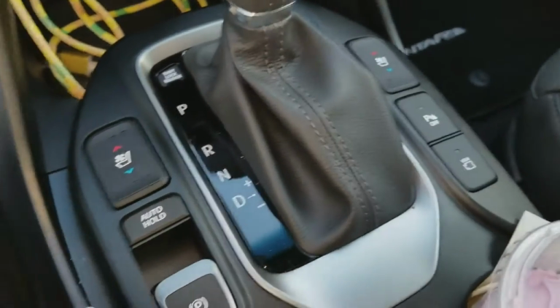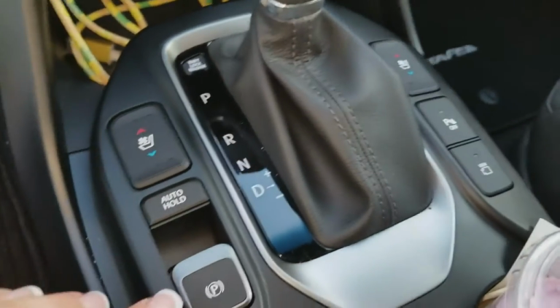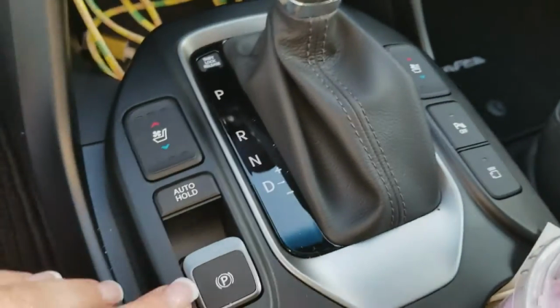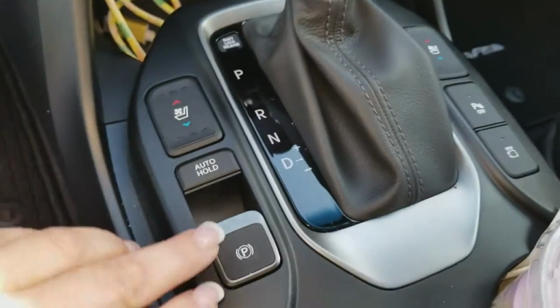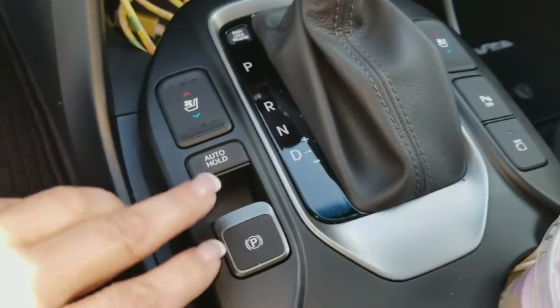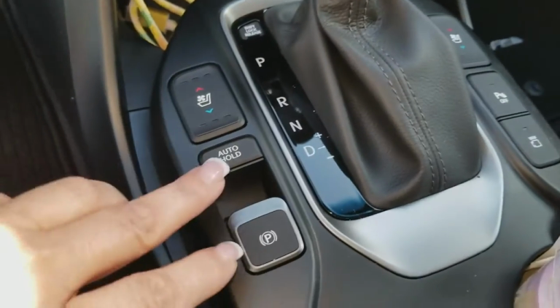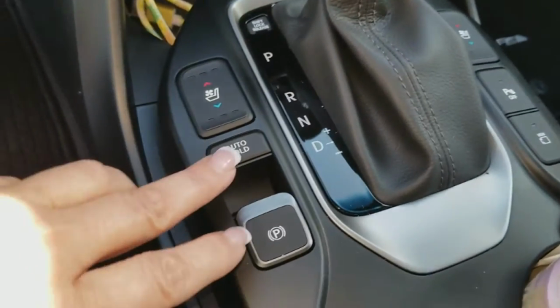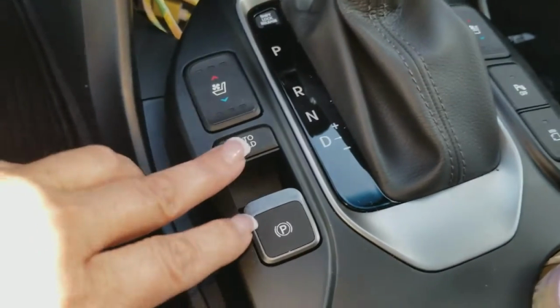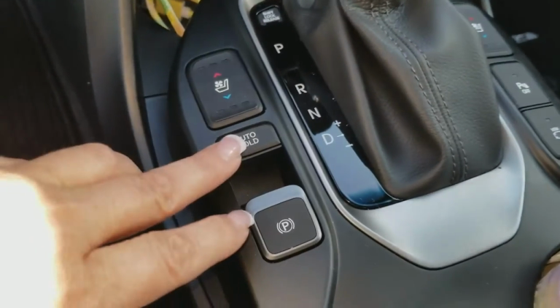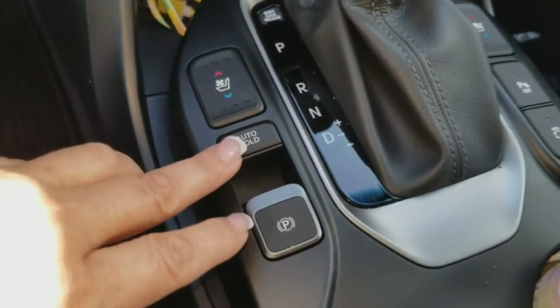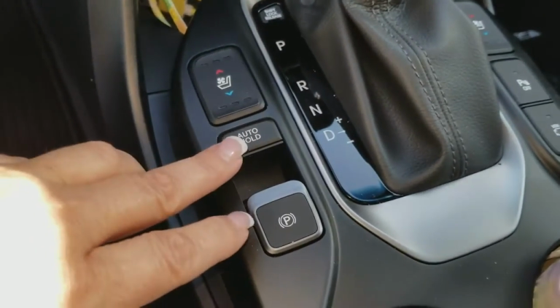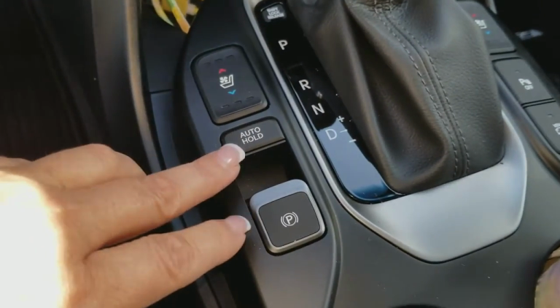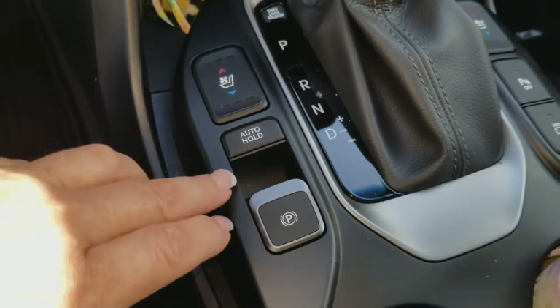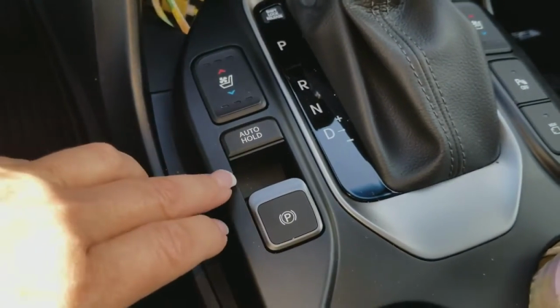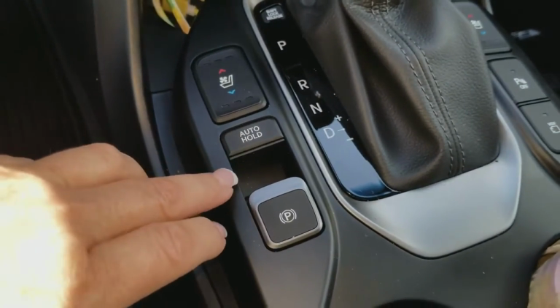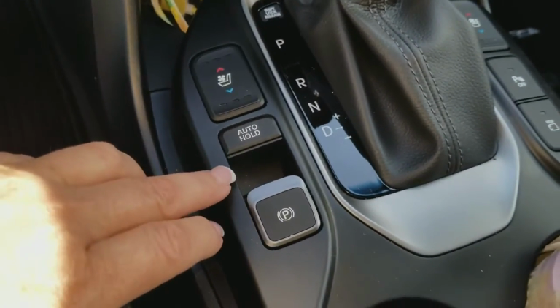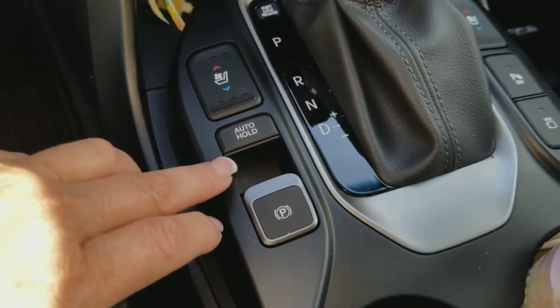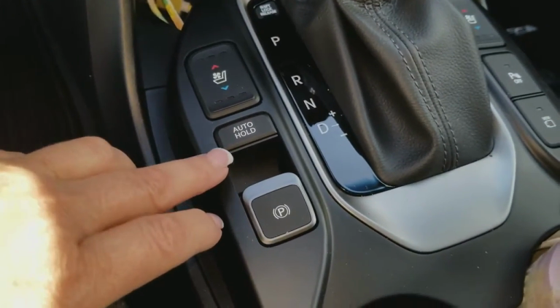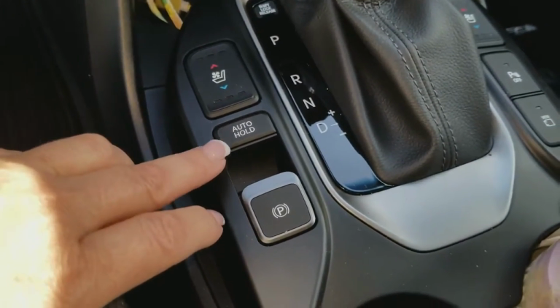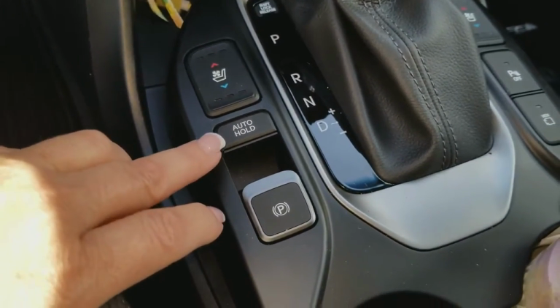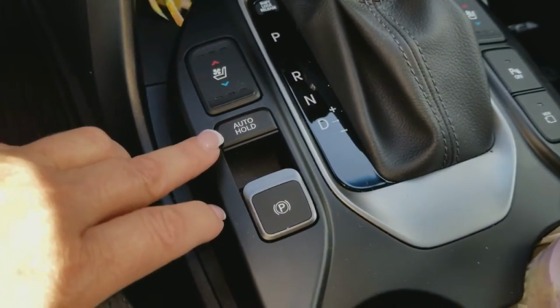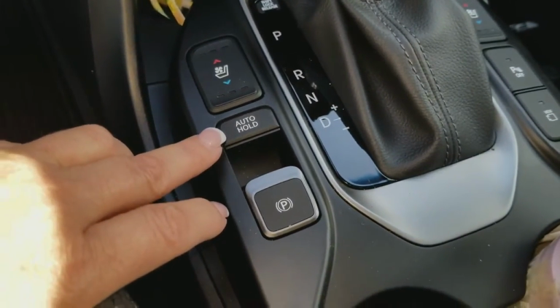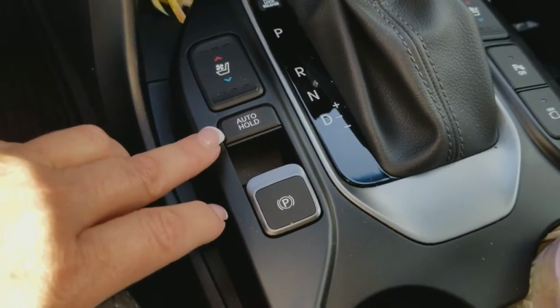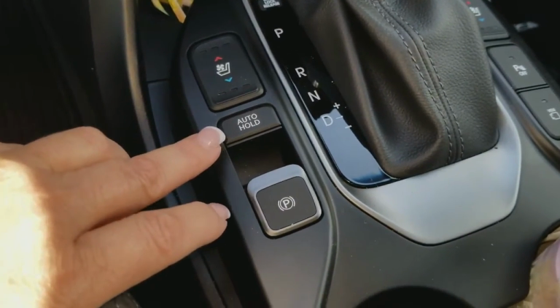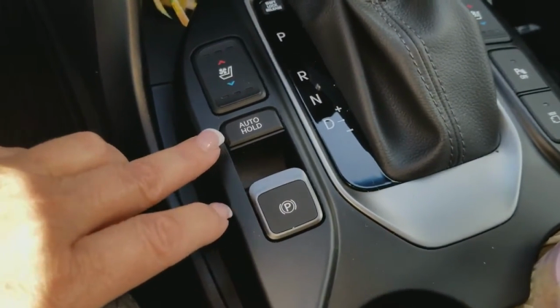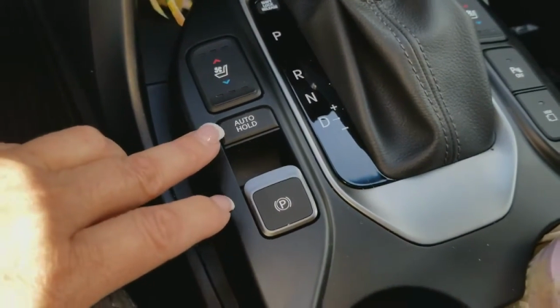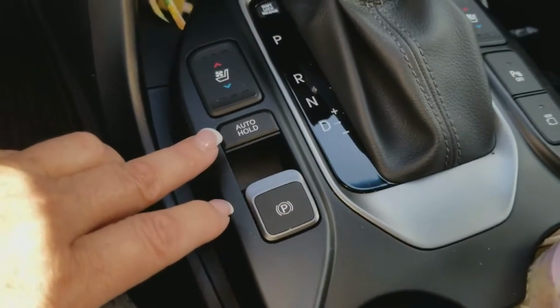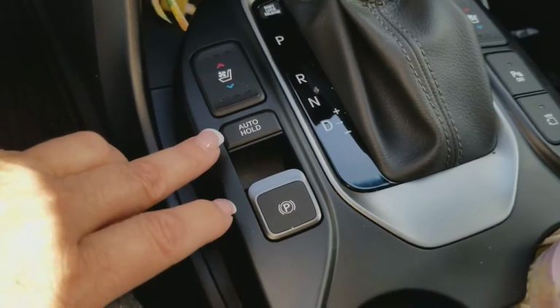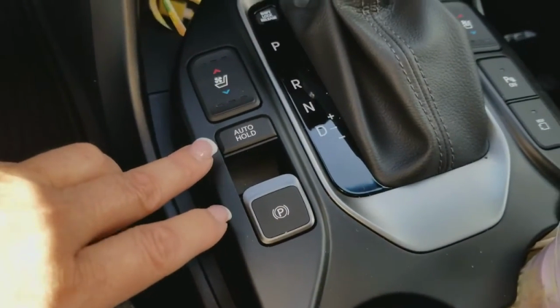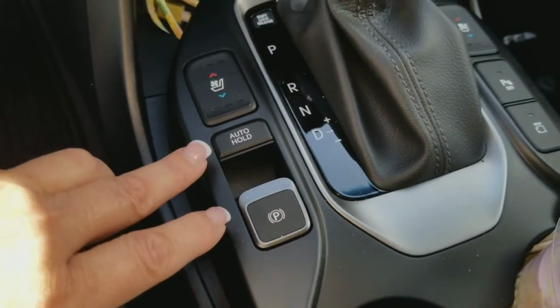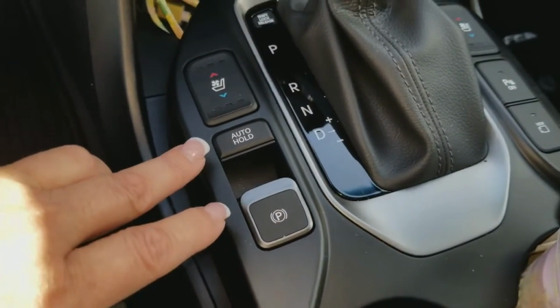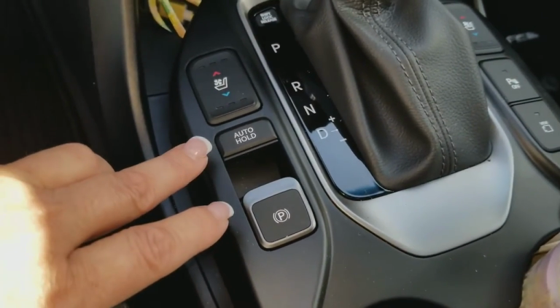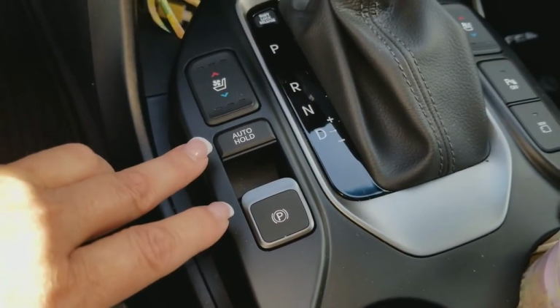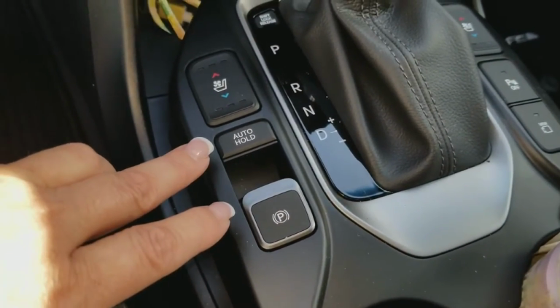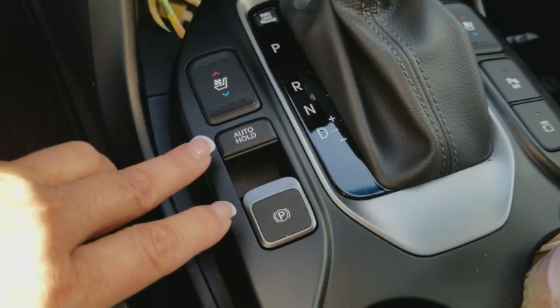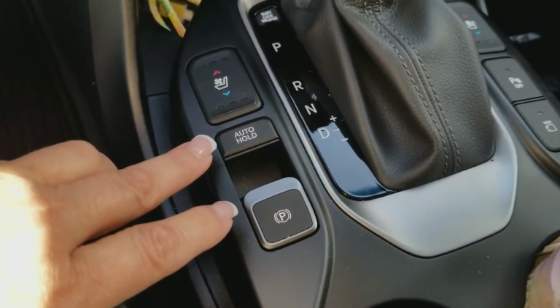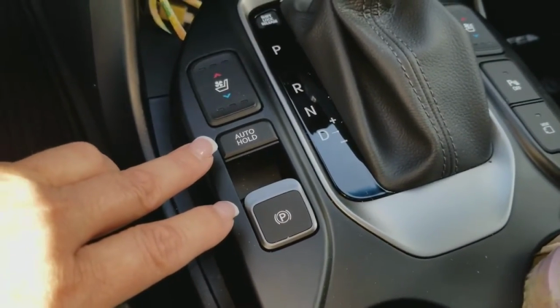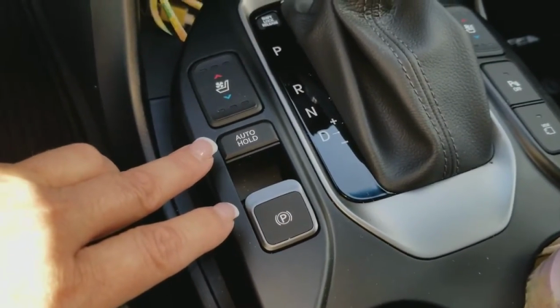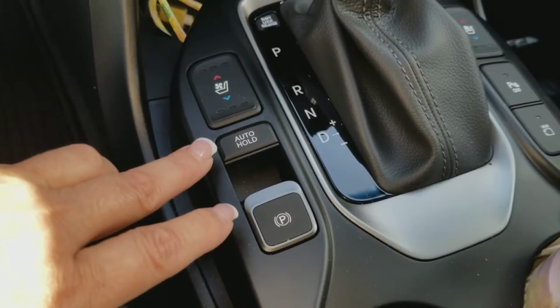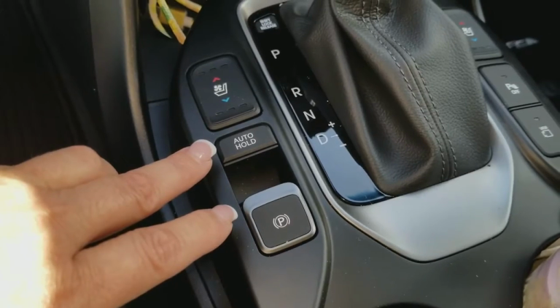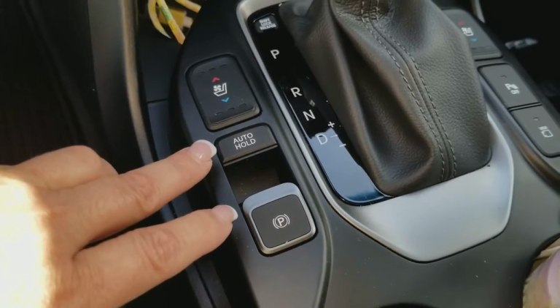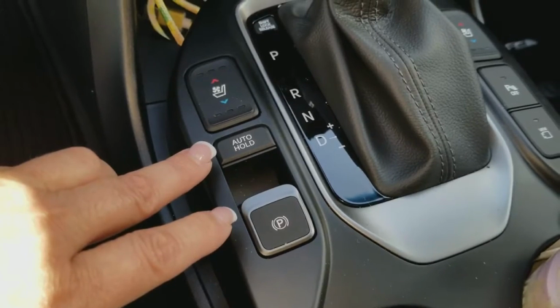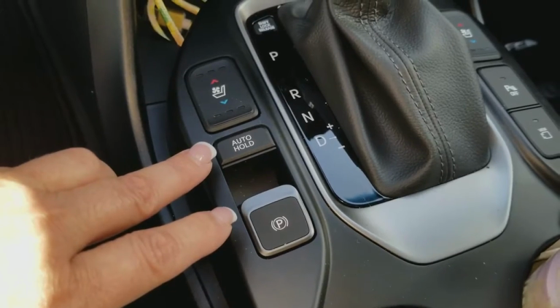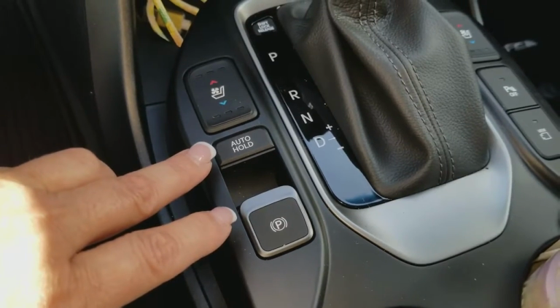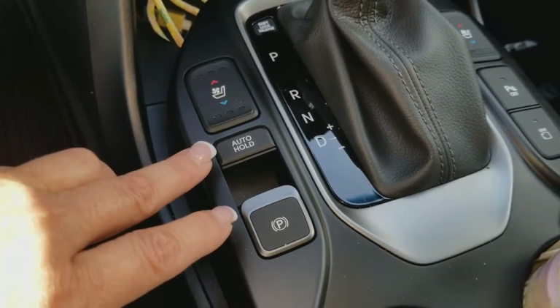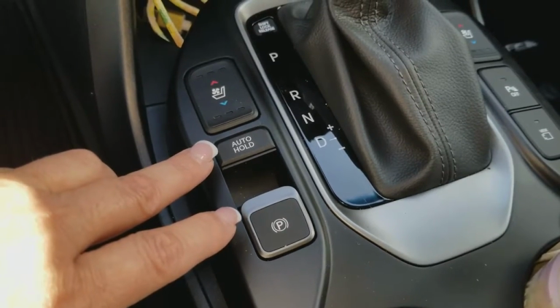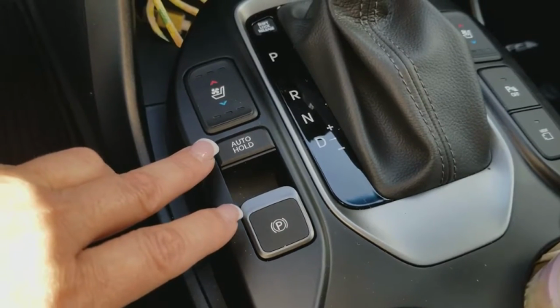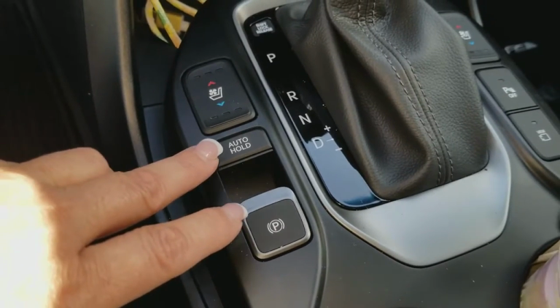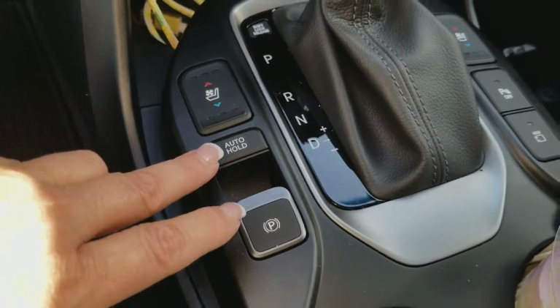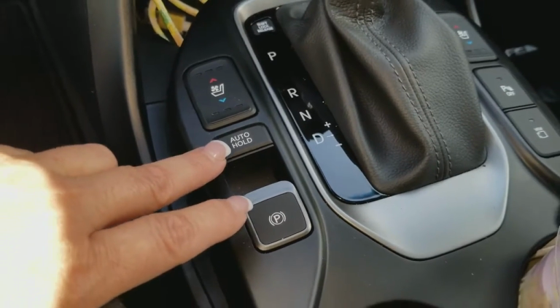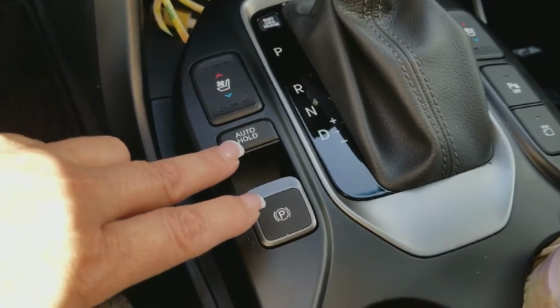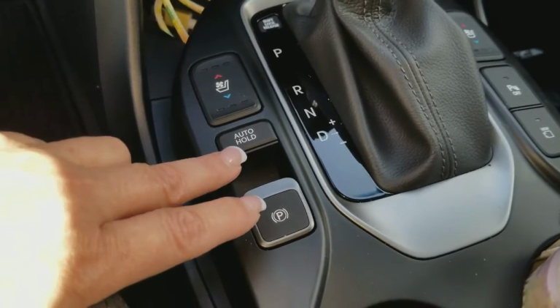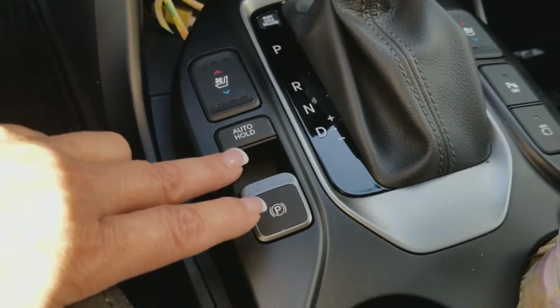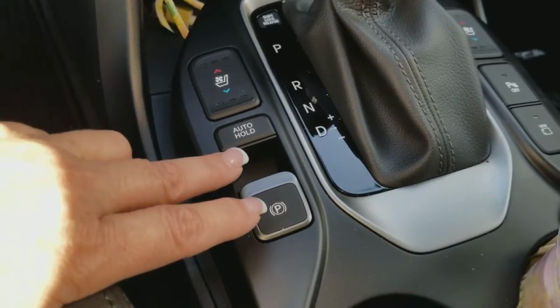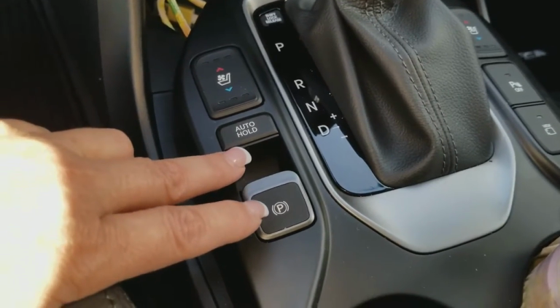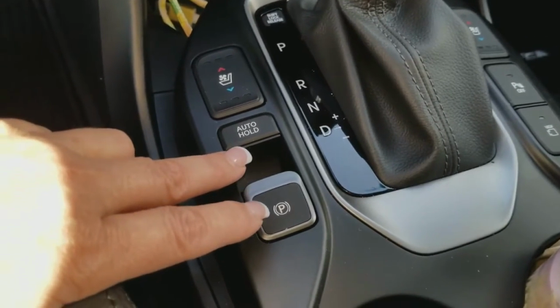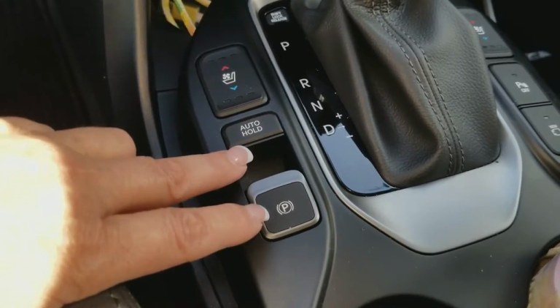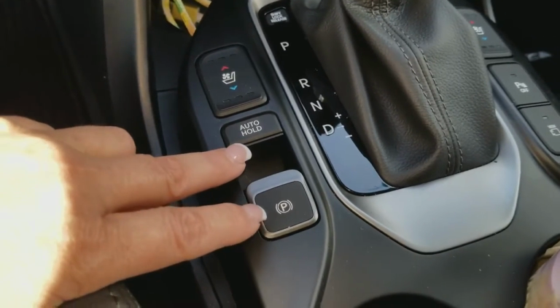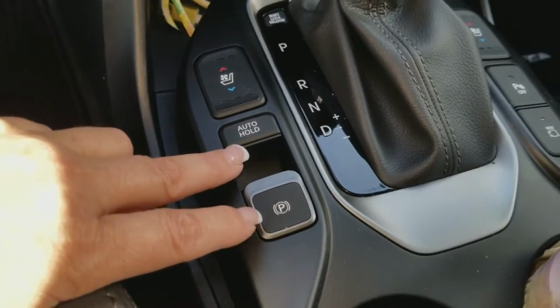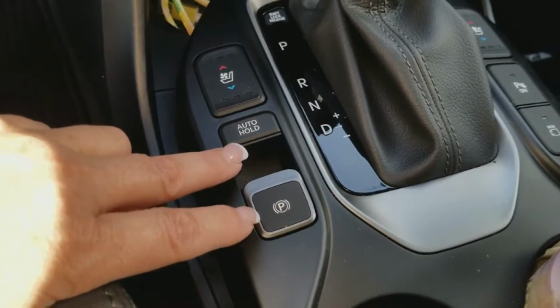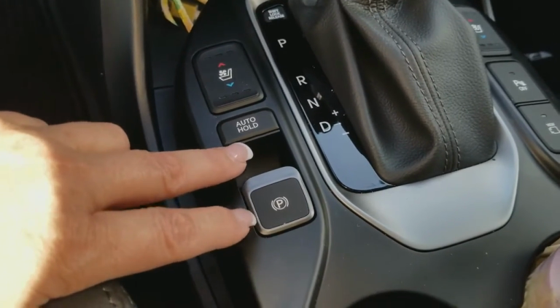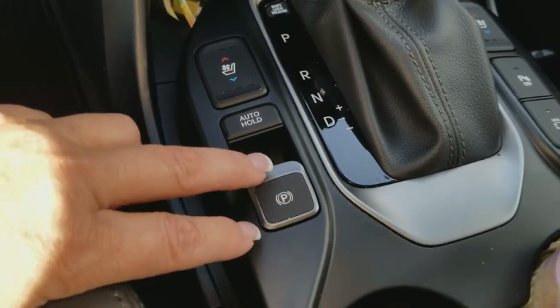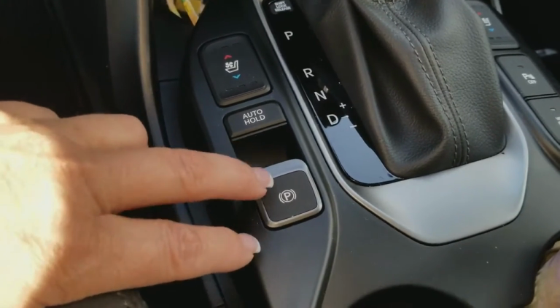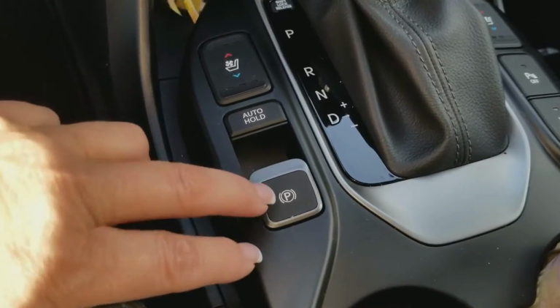Auto hold is something I'm a big fan of, especially in Pittsburgh on those hills. You're at a stop, take your foot off the brake, and it holds for you.